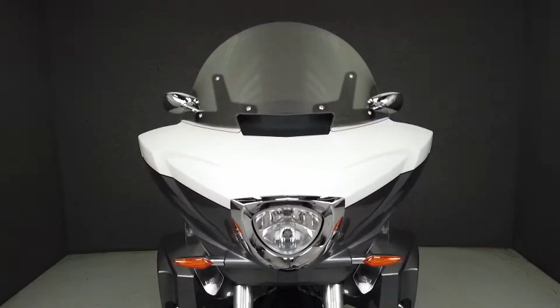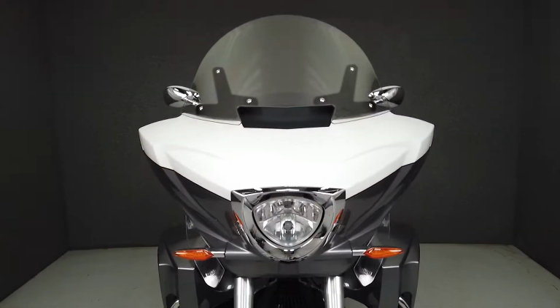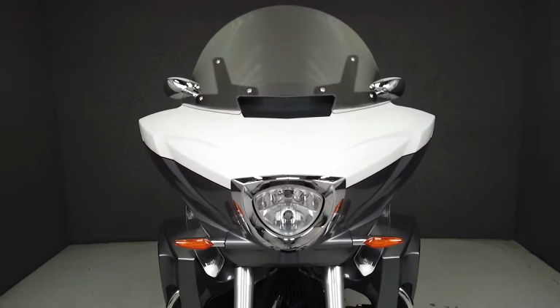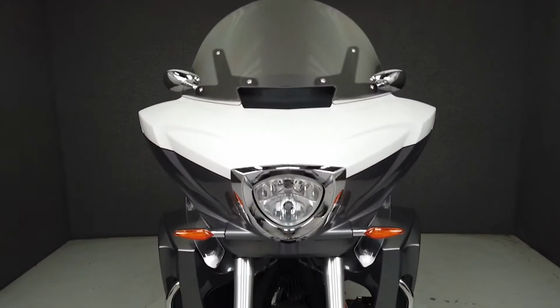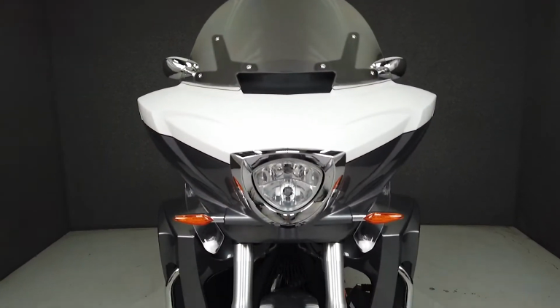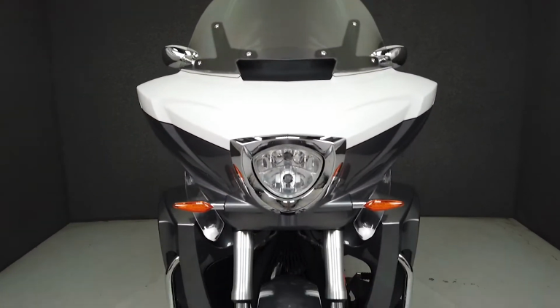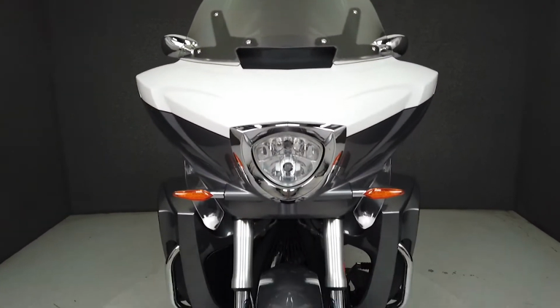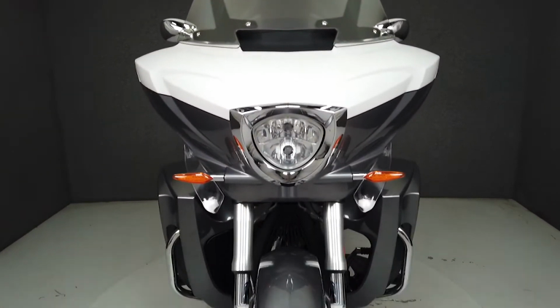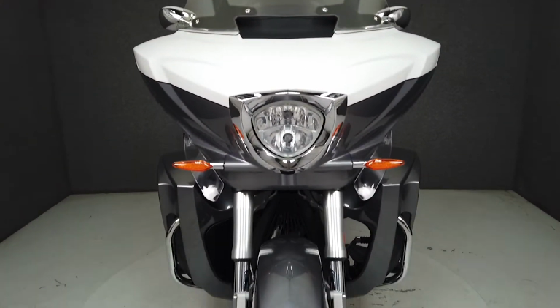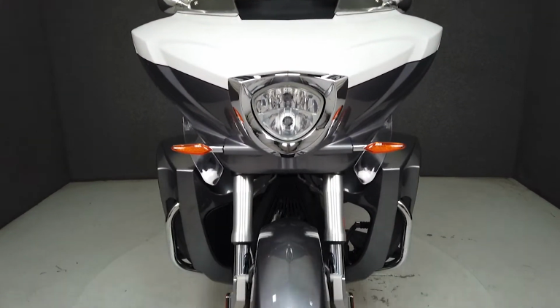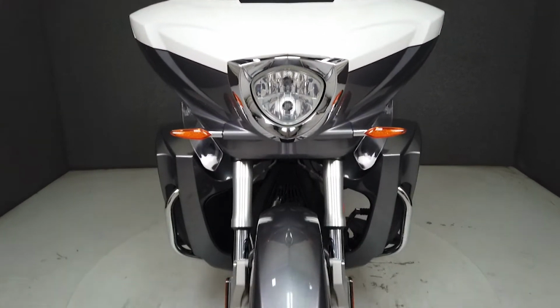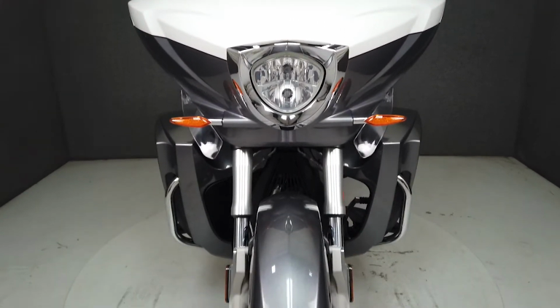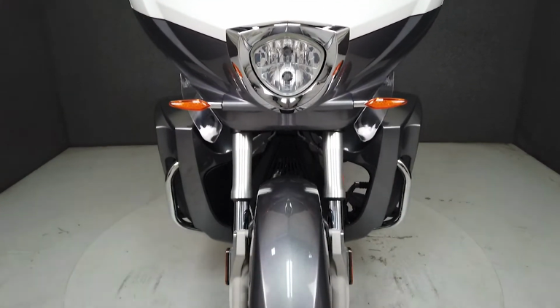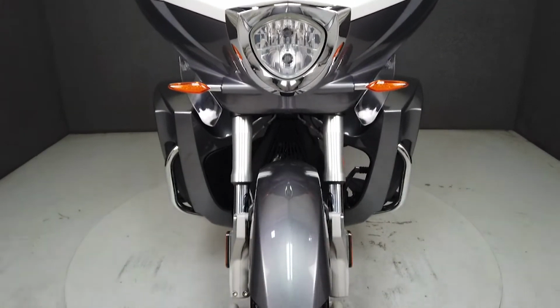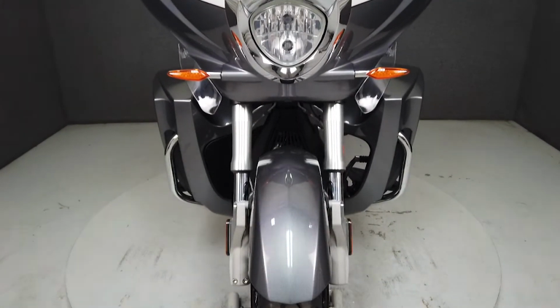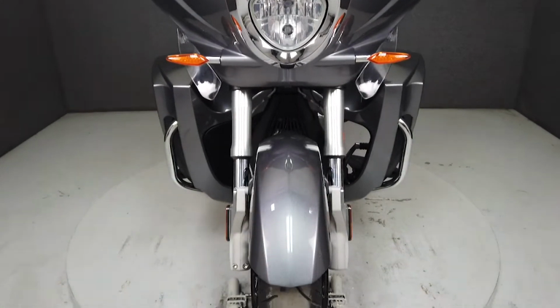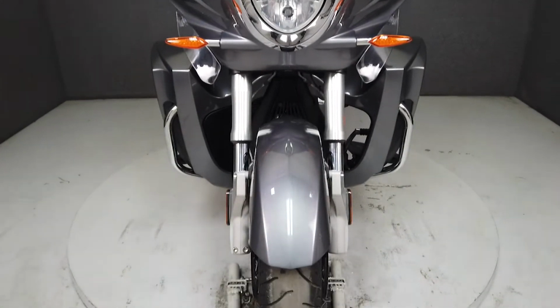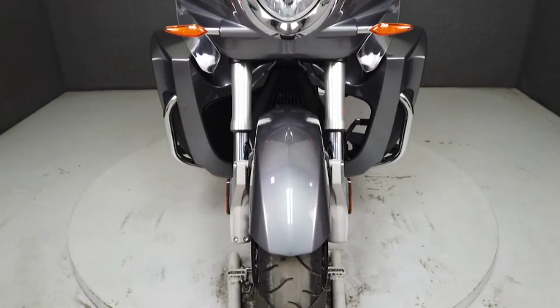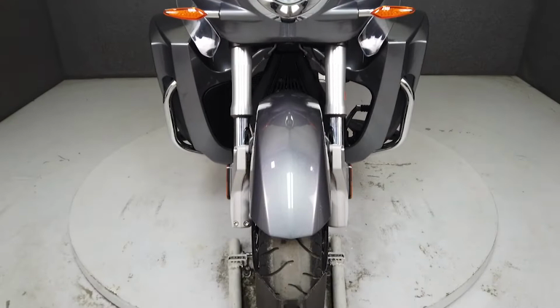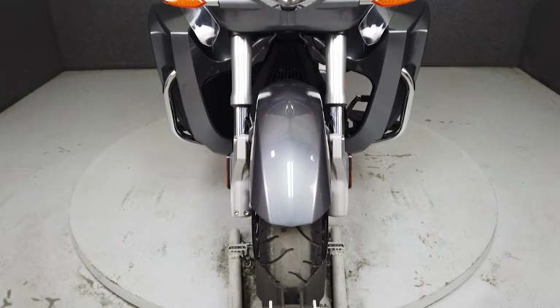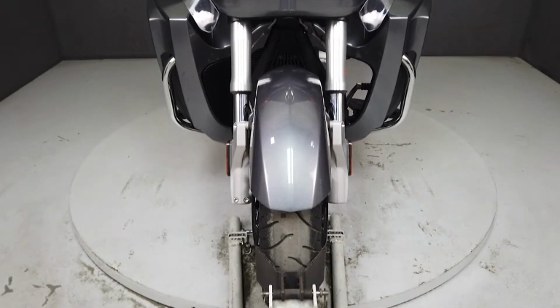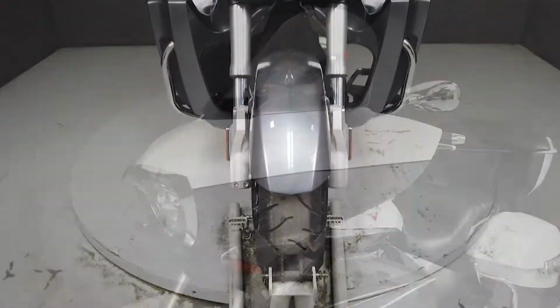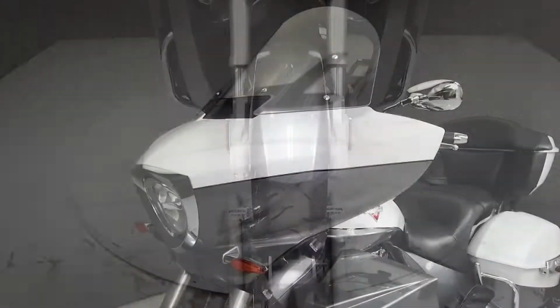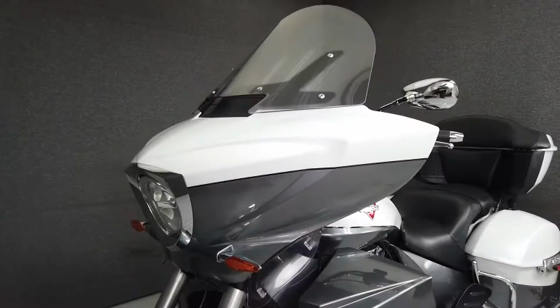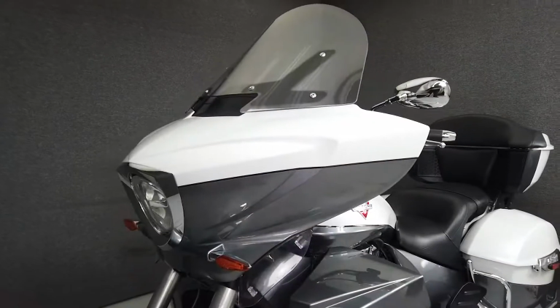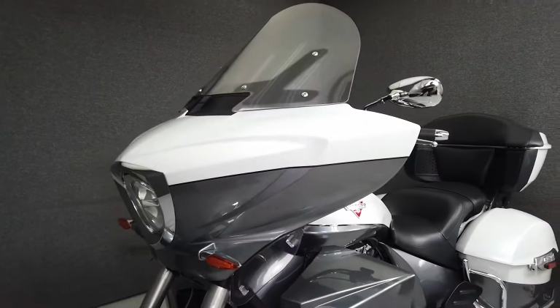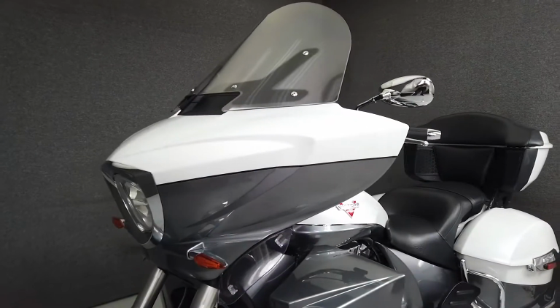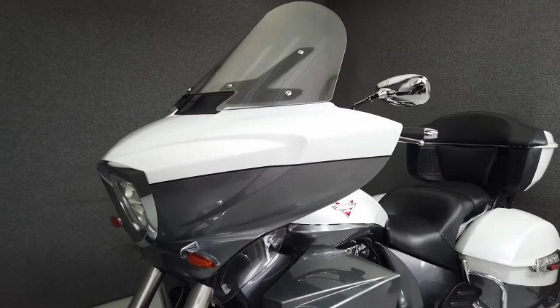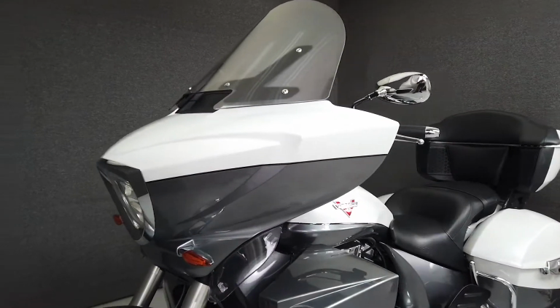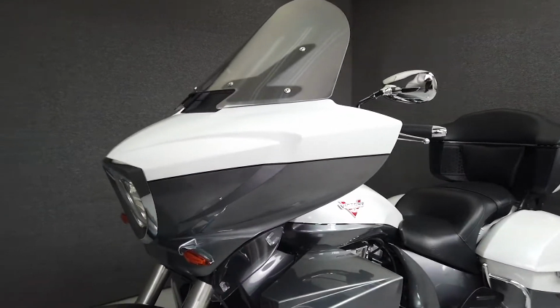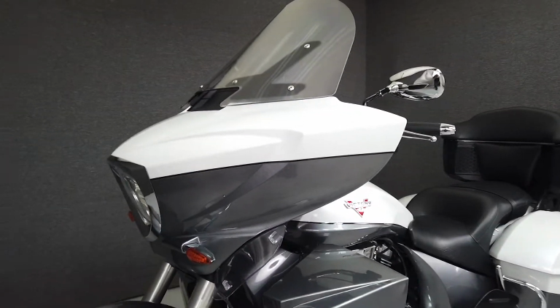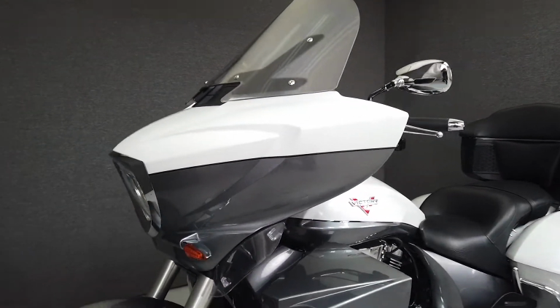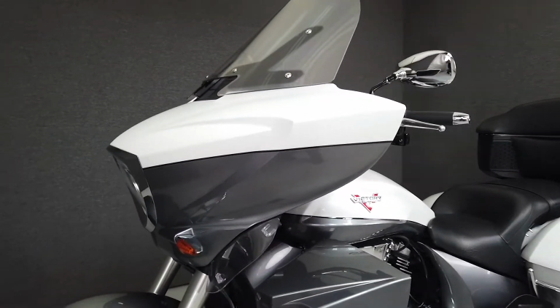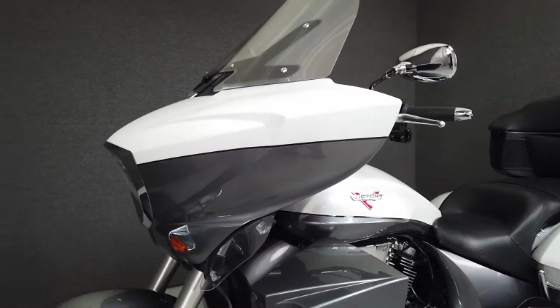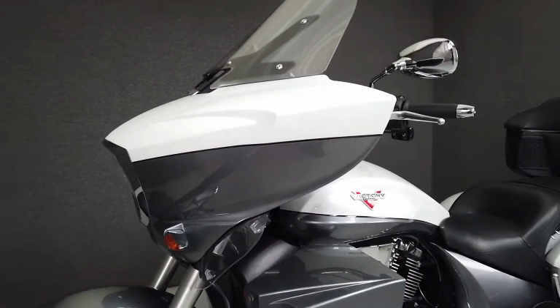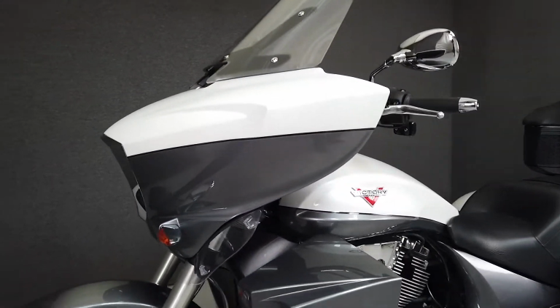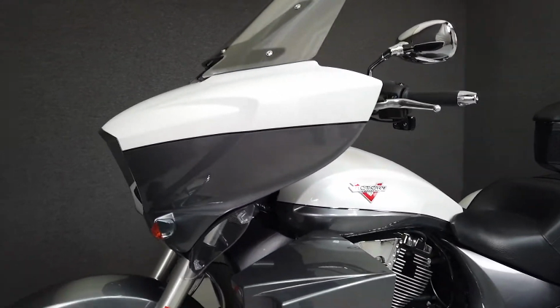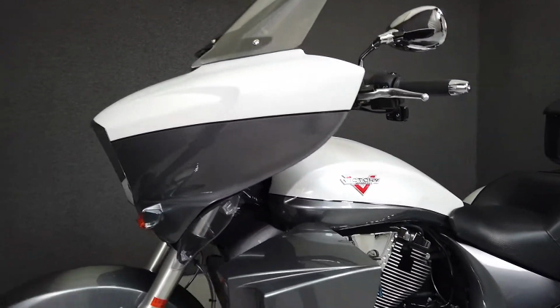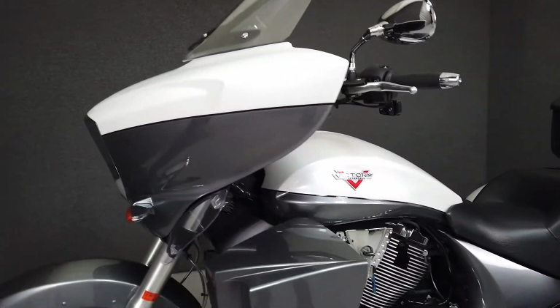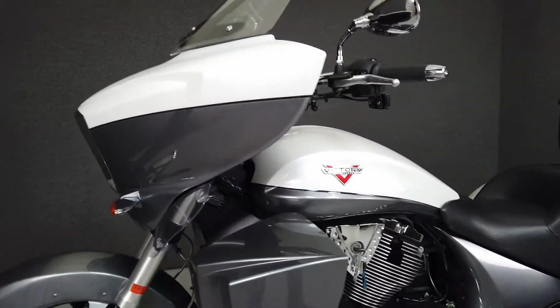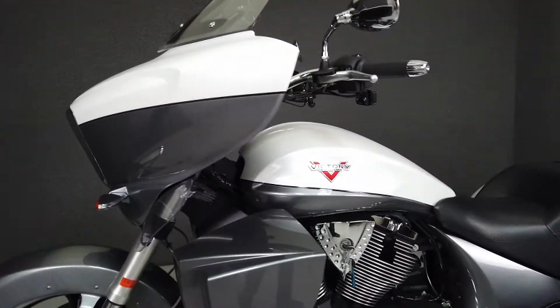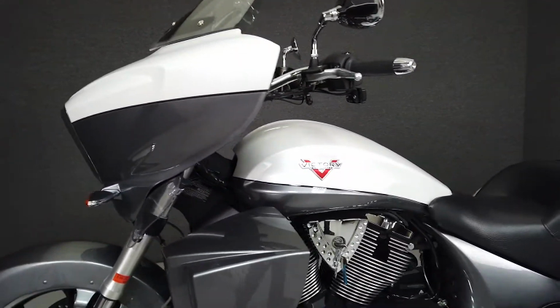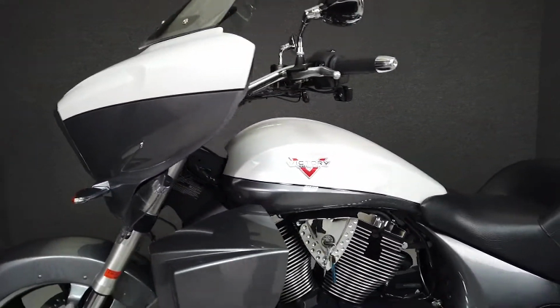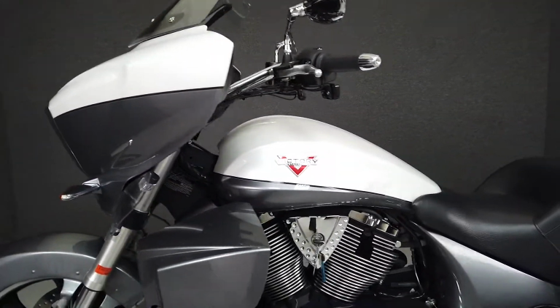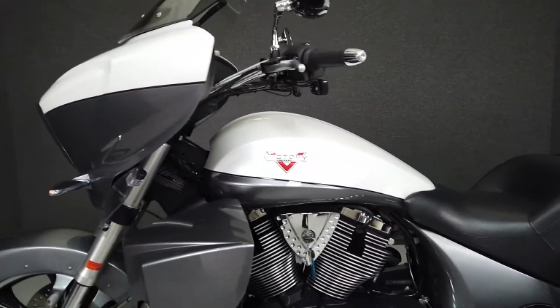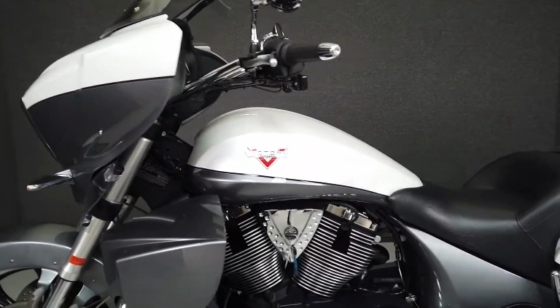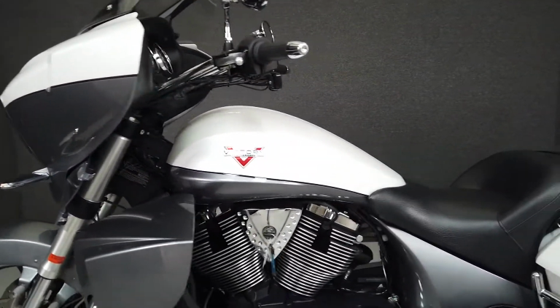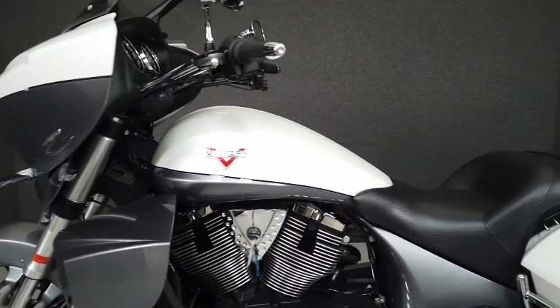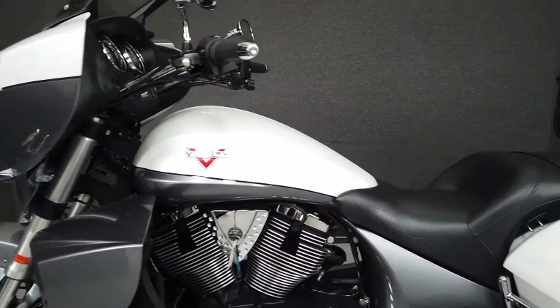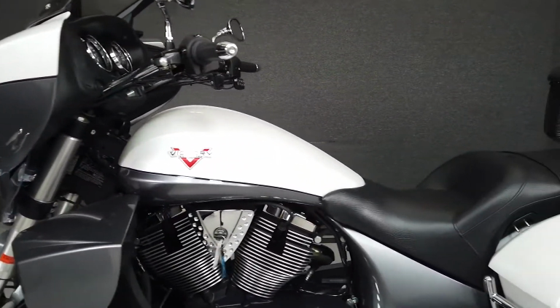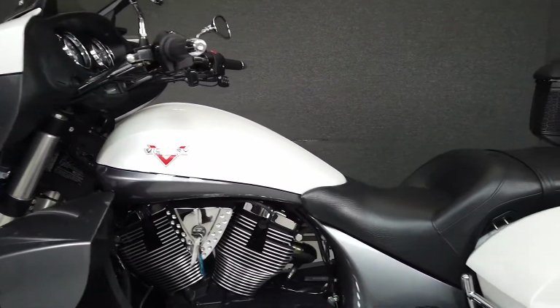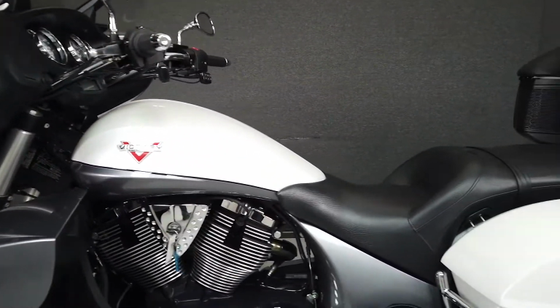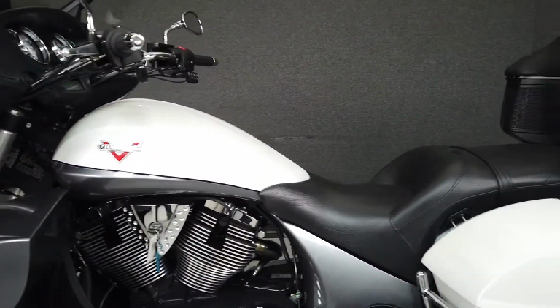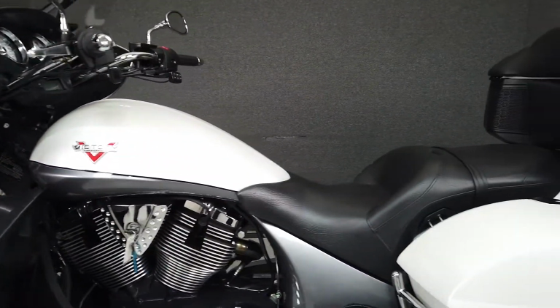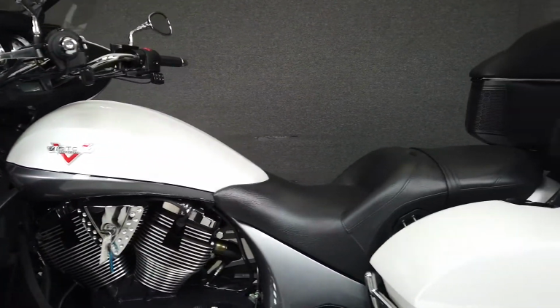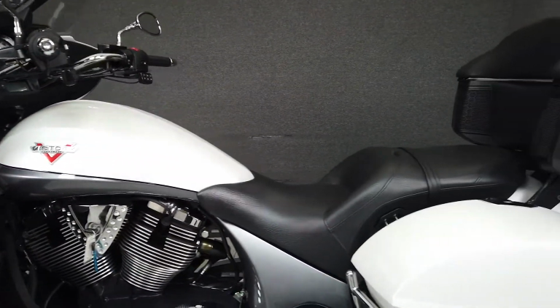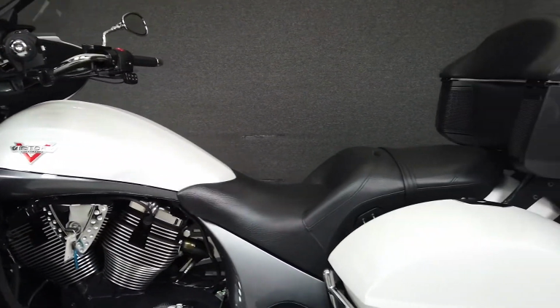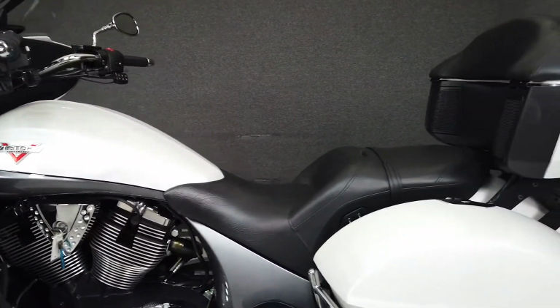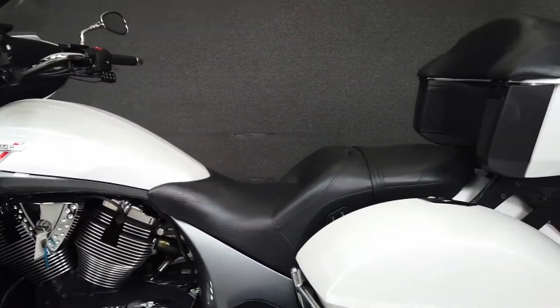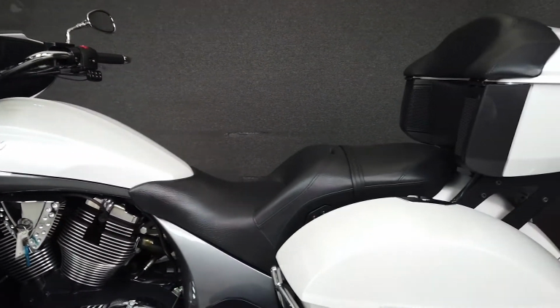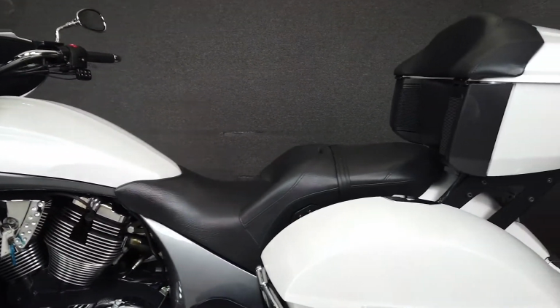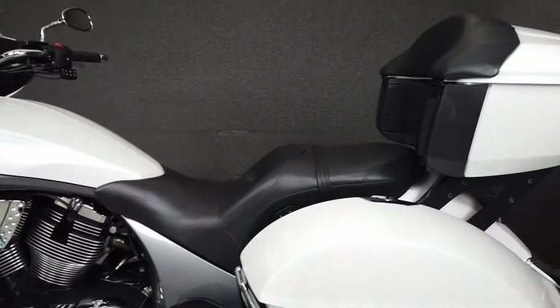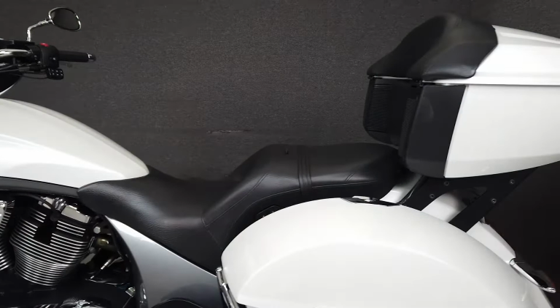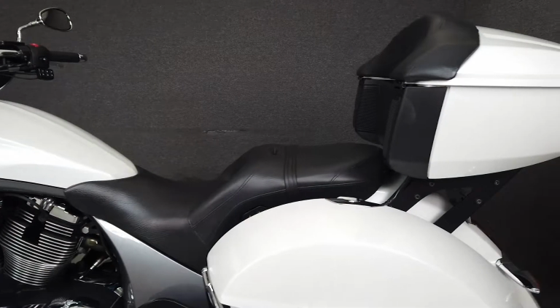Powered by Victory's 106 cubic inch fuel-injected V-twin with a 6-speed transmission, the Cross Country puts out 110 foot-pounds of torque.